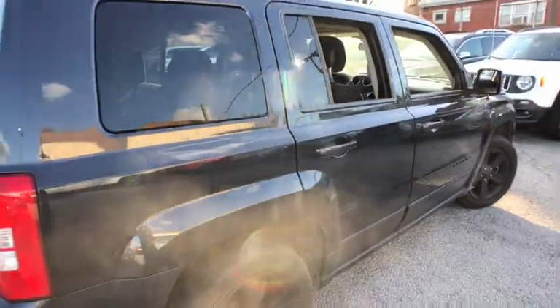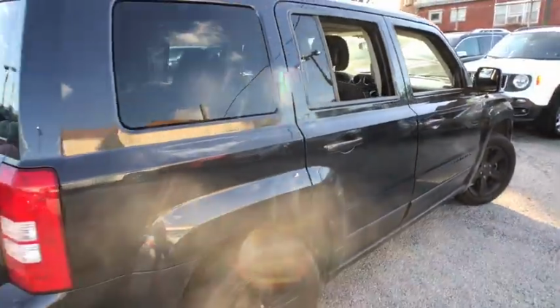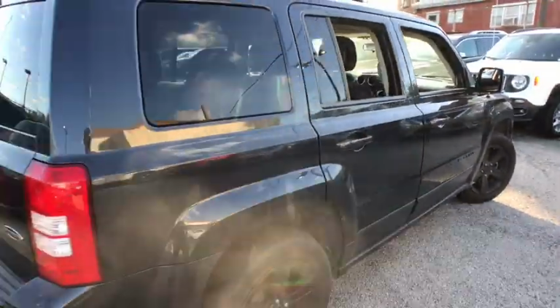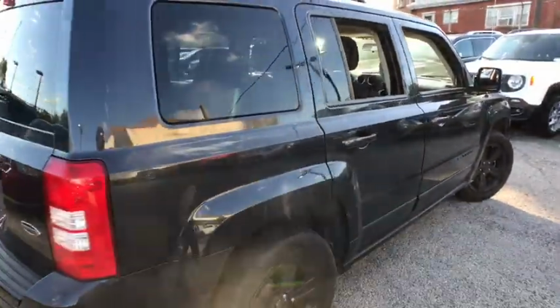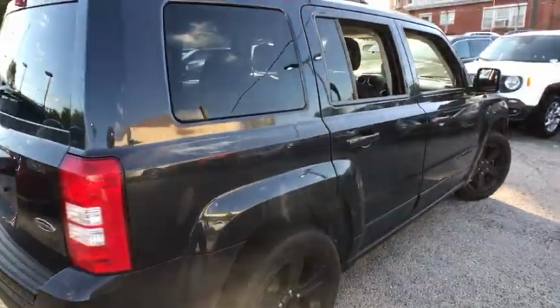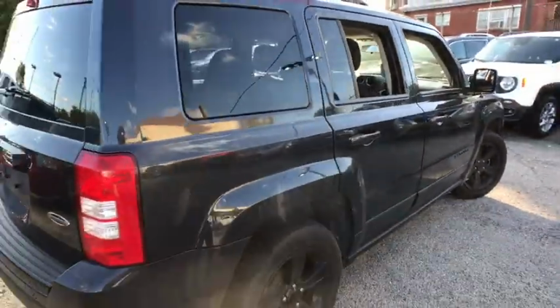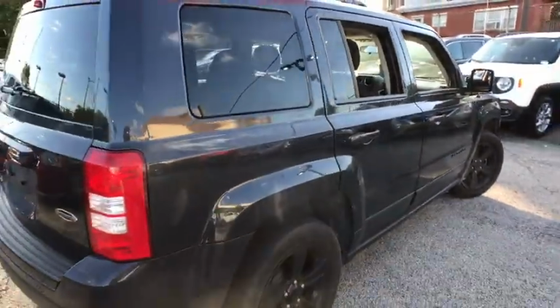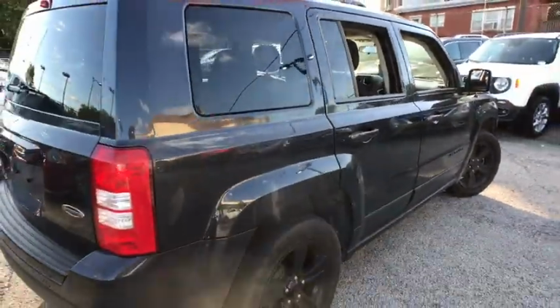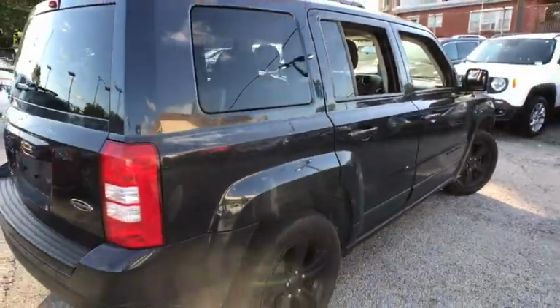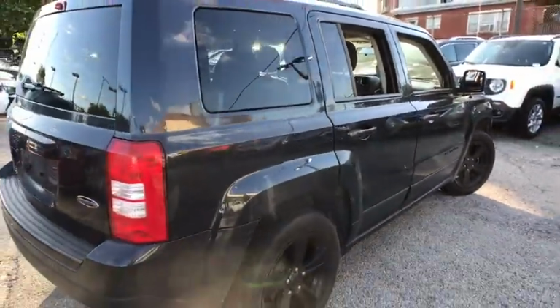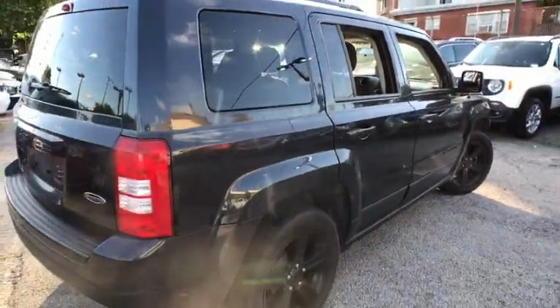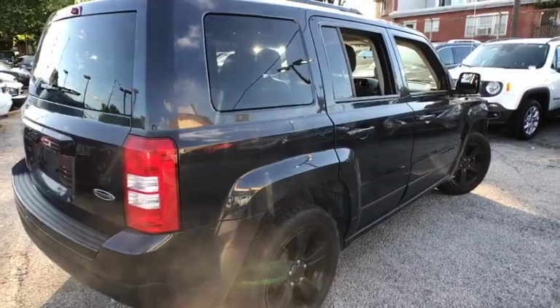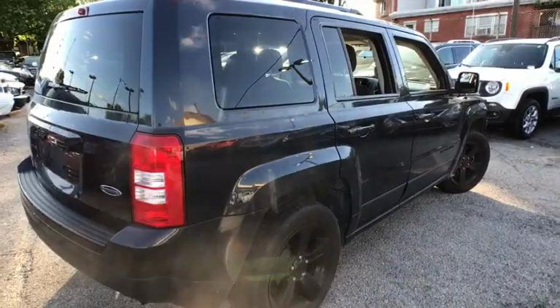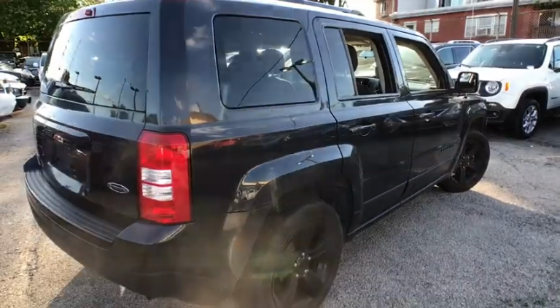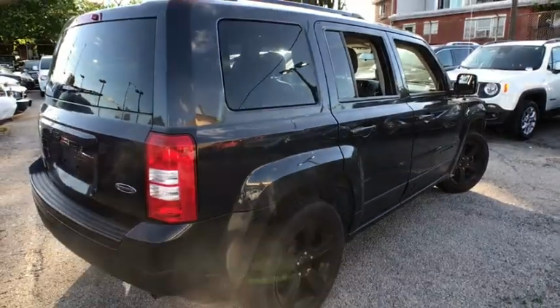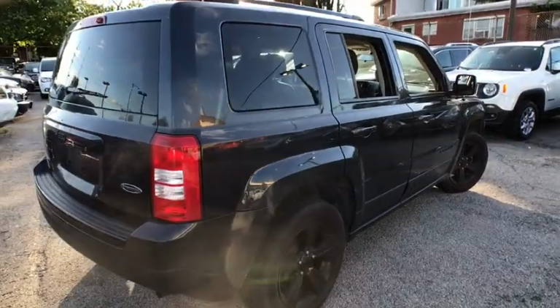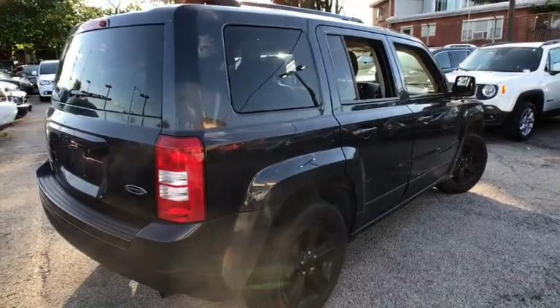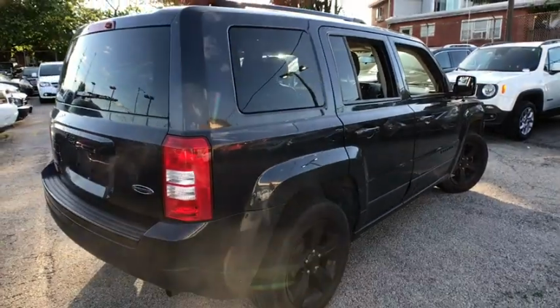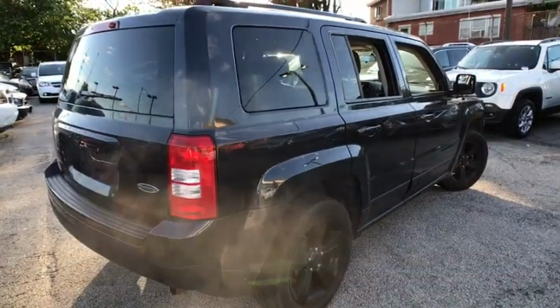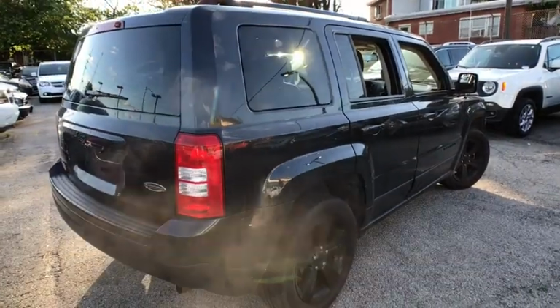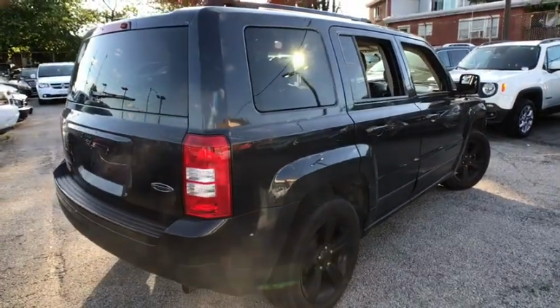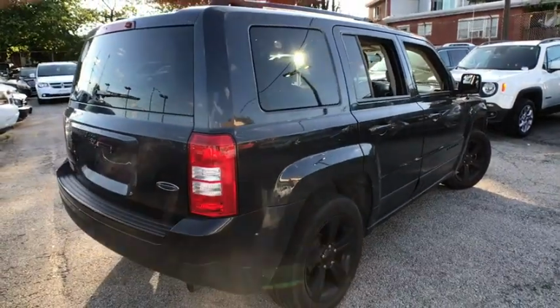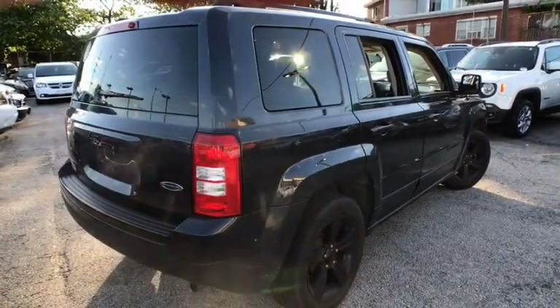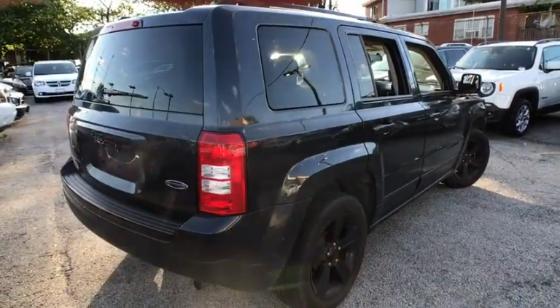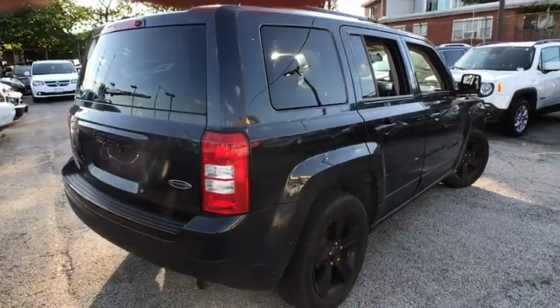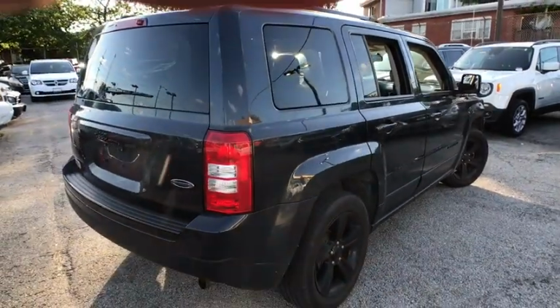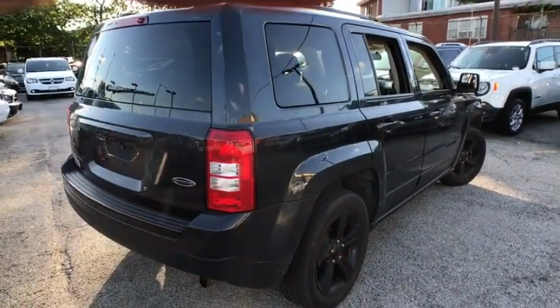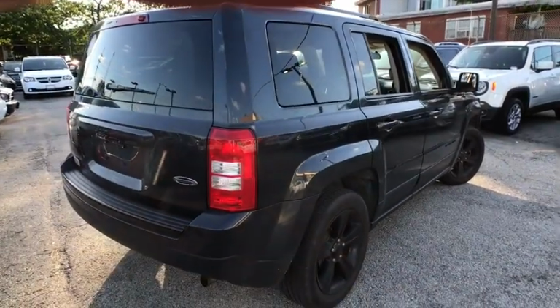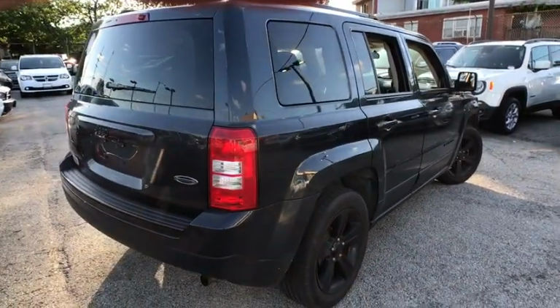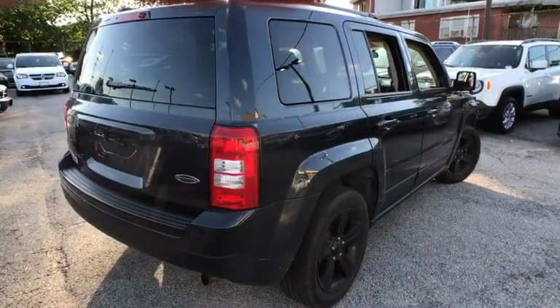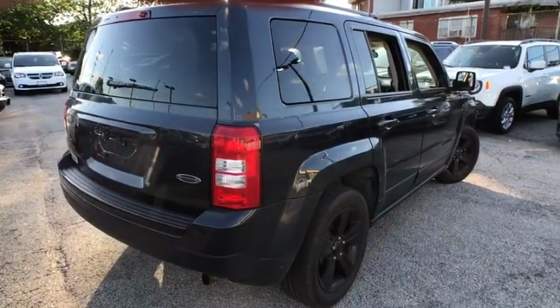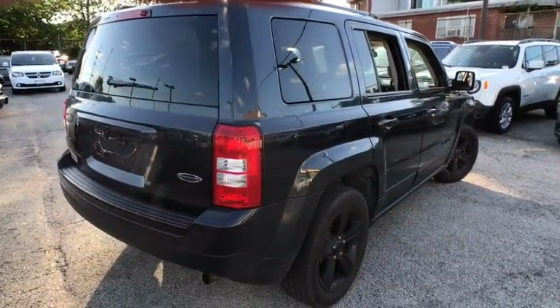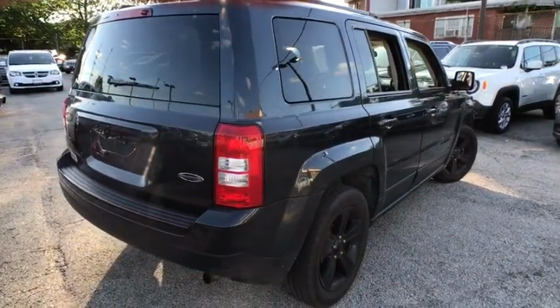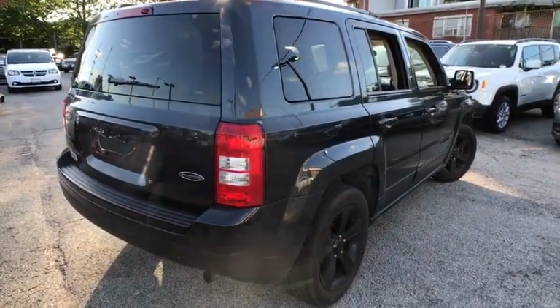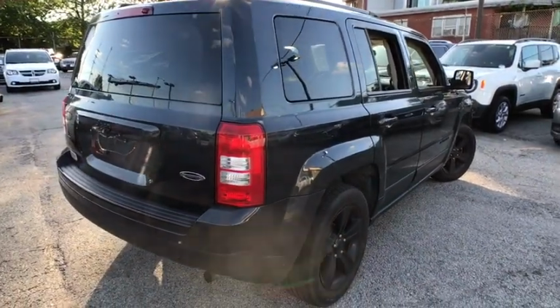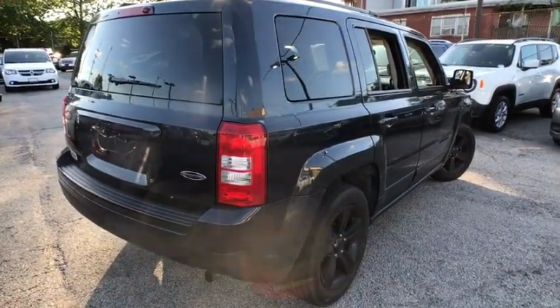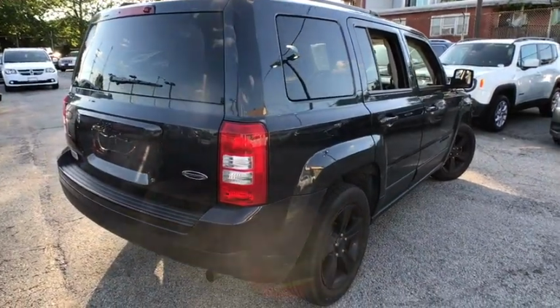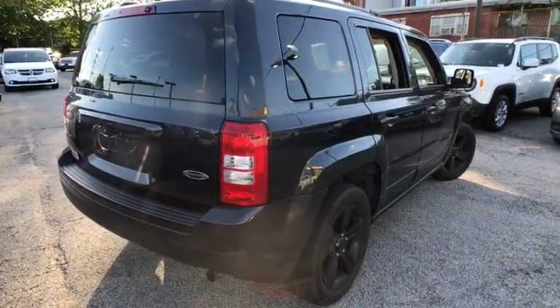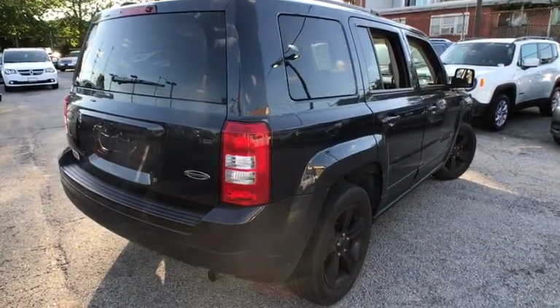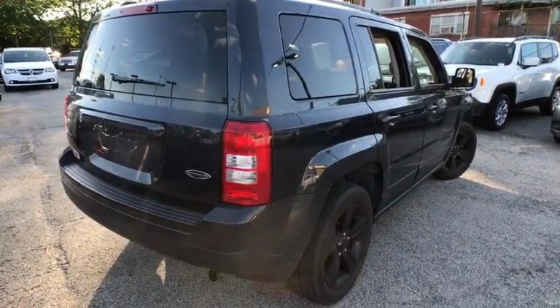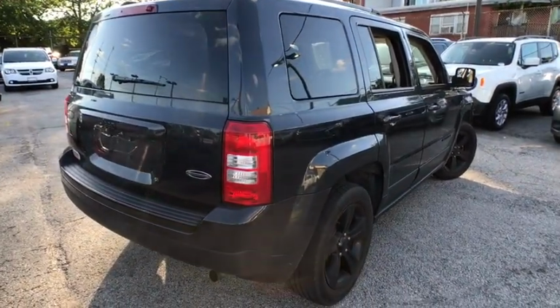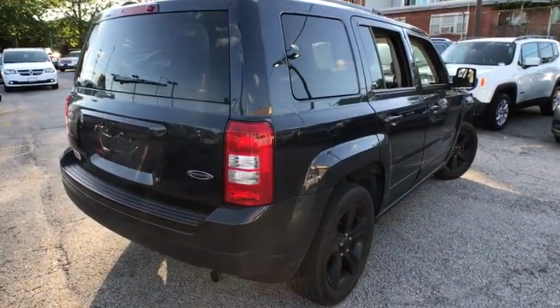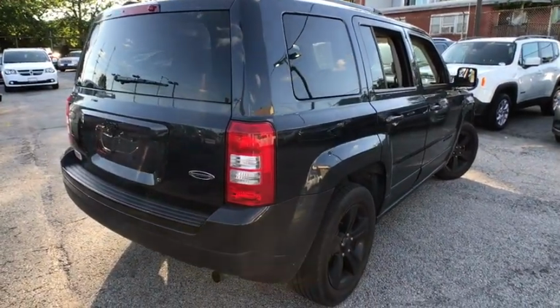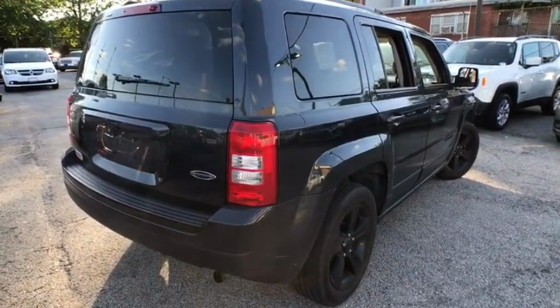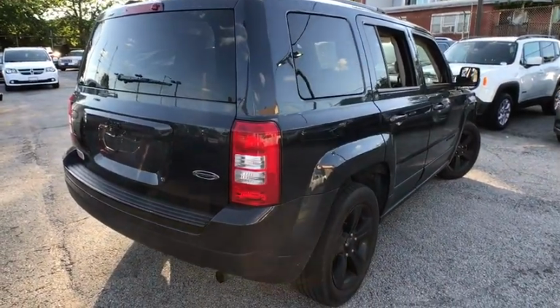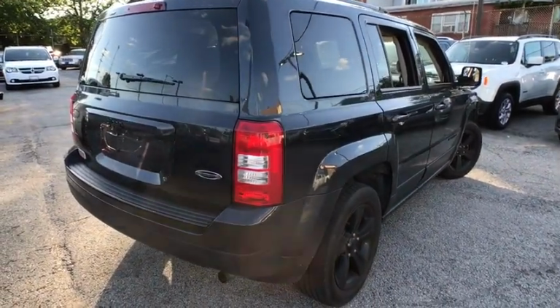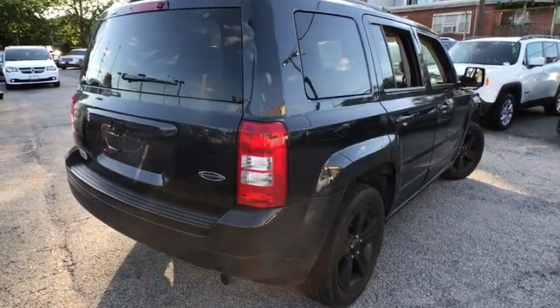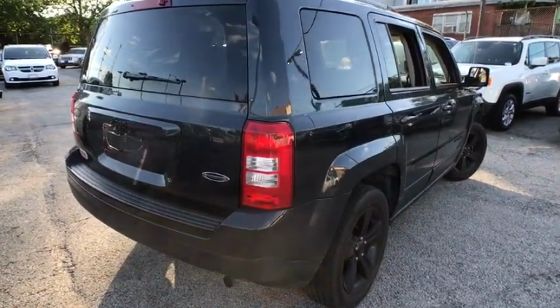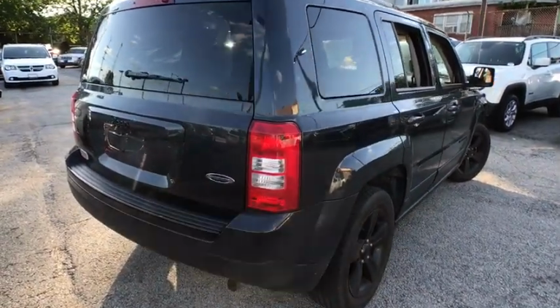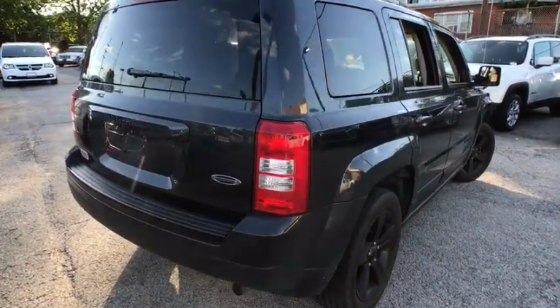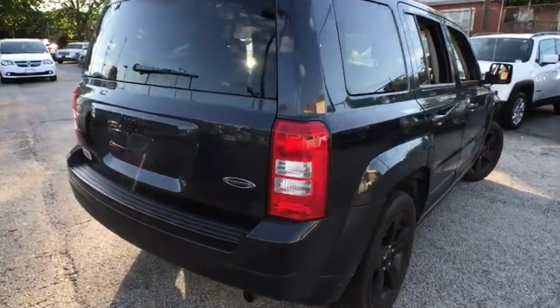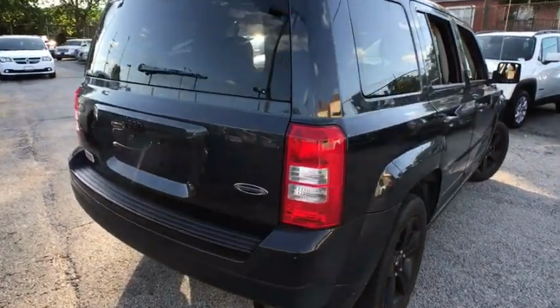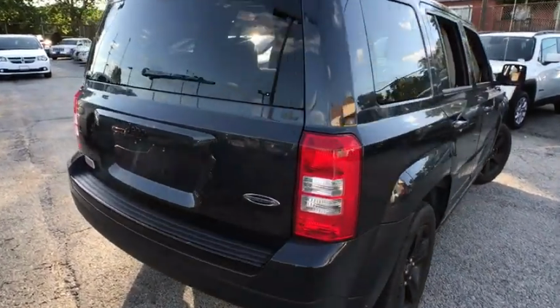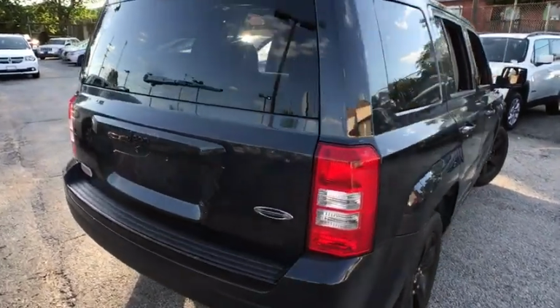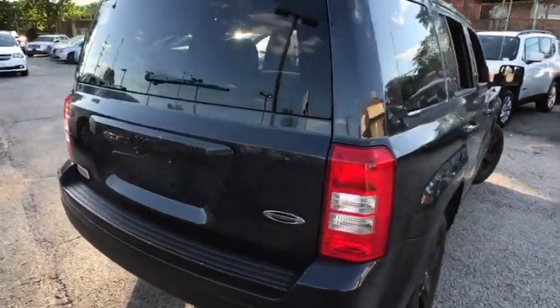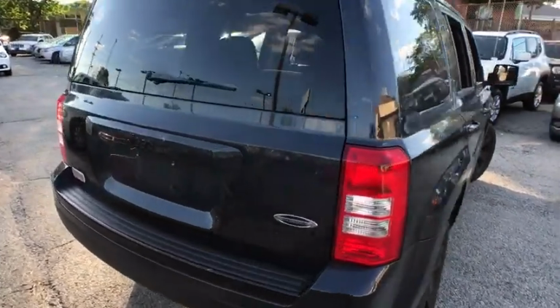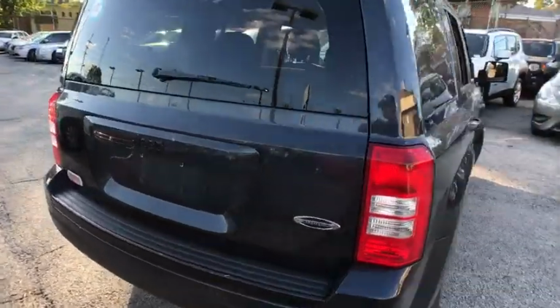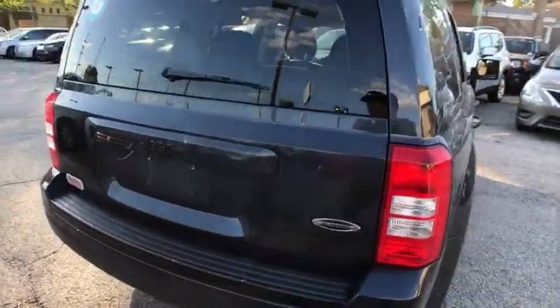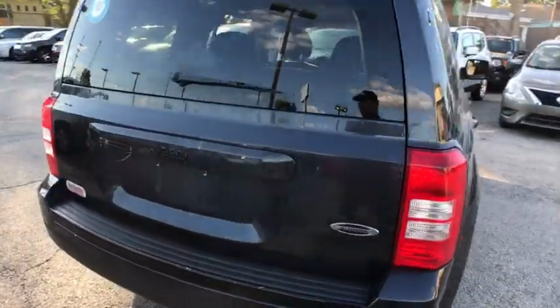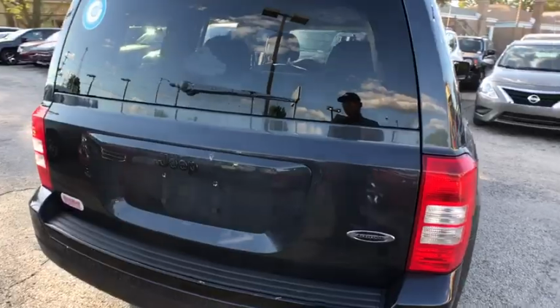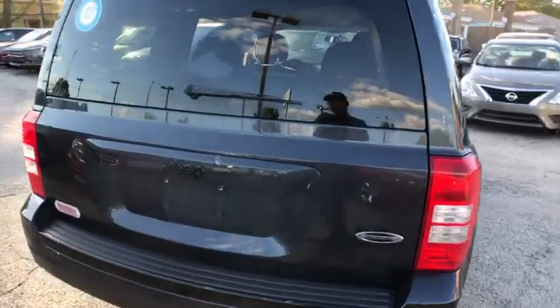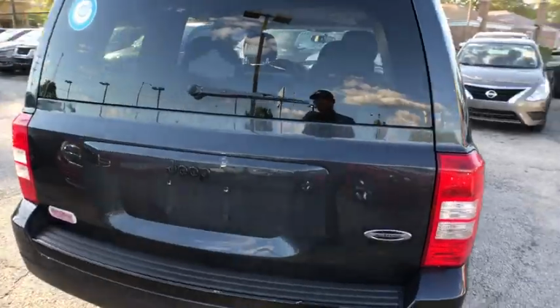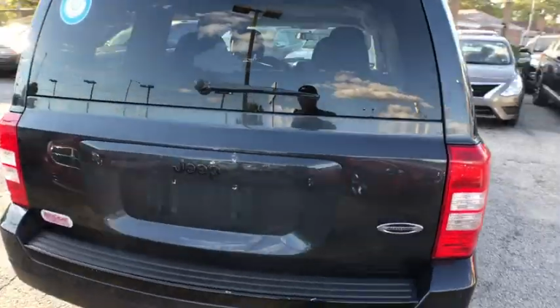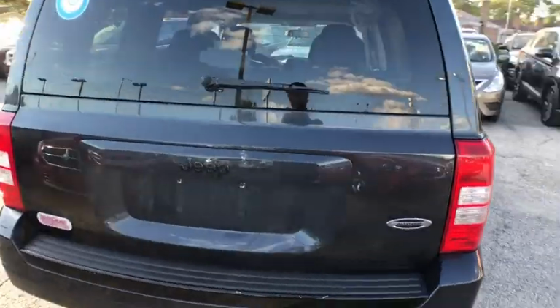The Patriot has plenty of room inside for any size family. This vehicle has less than 75,000 miles.